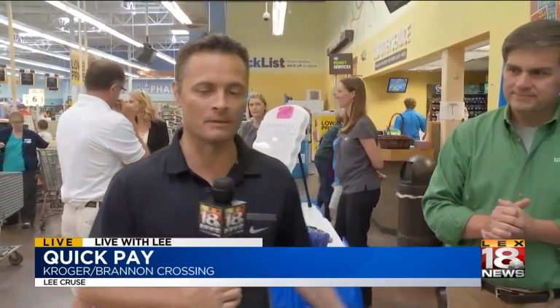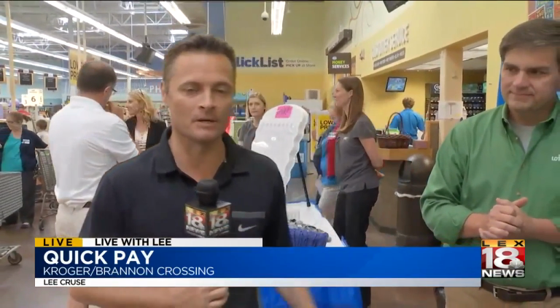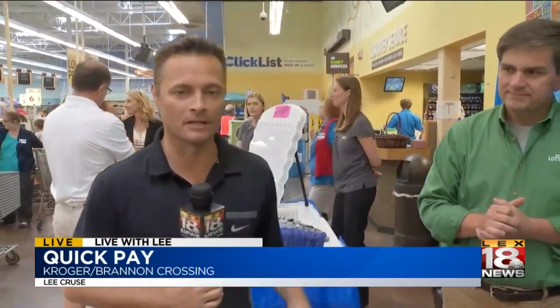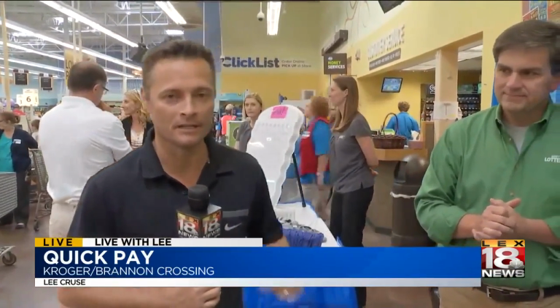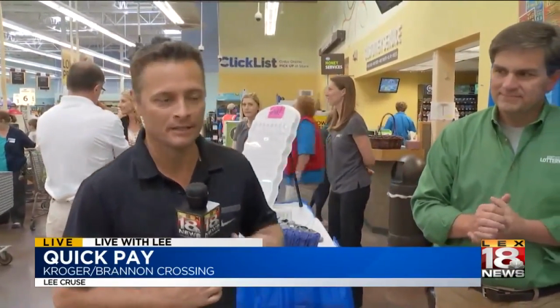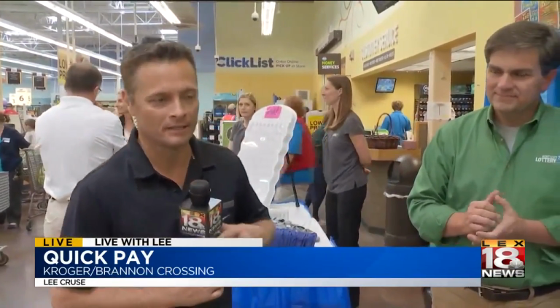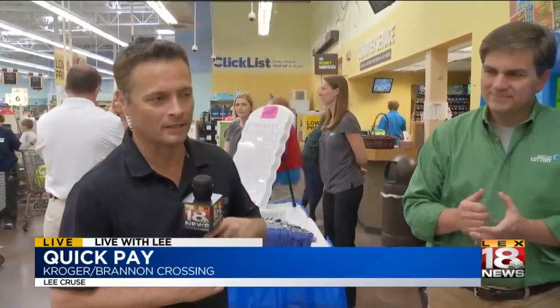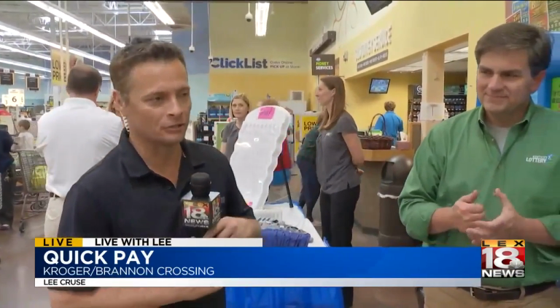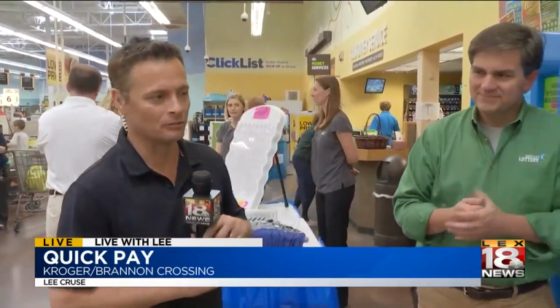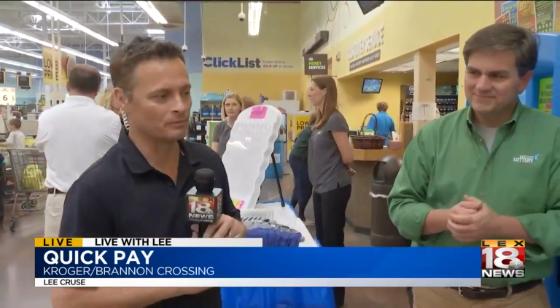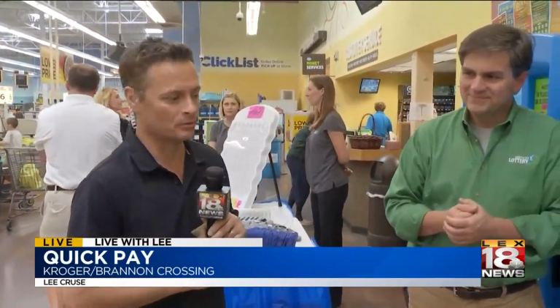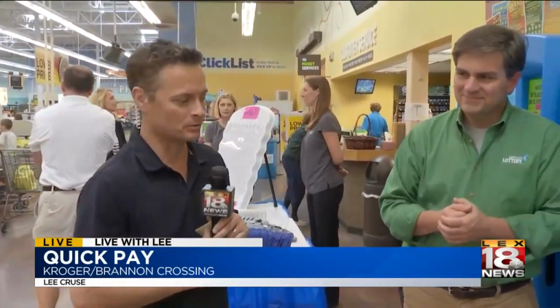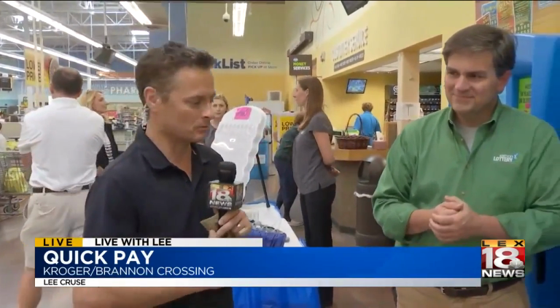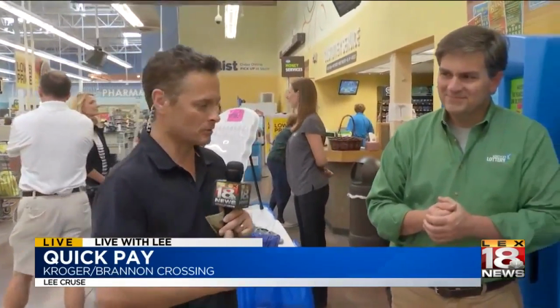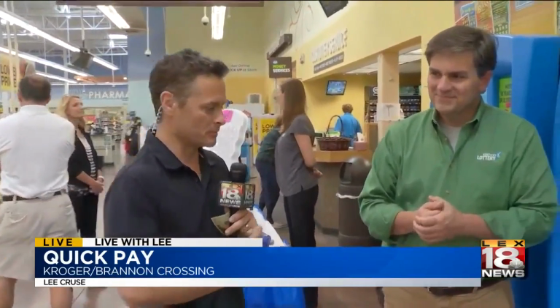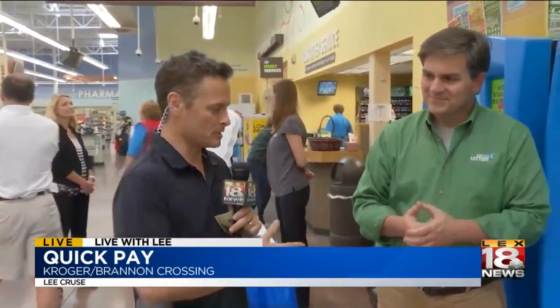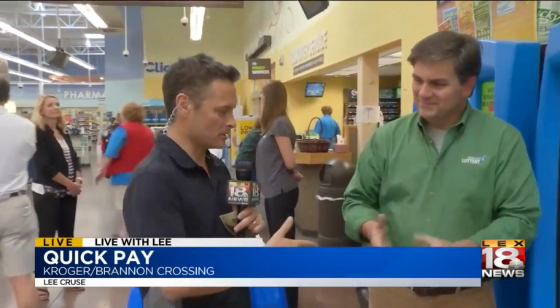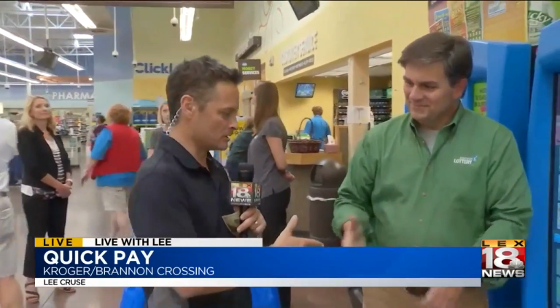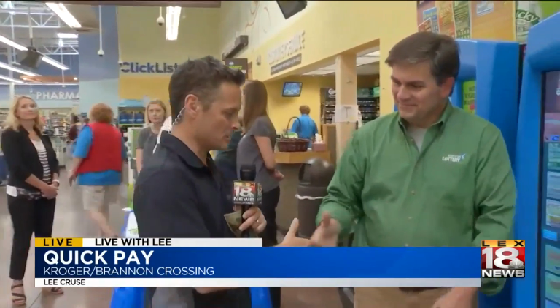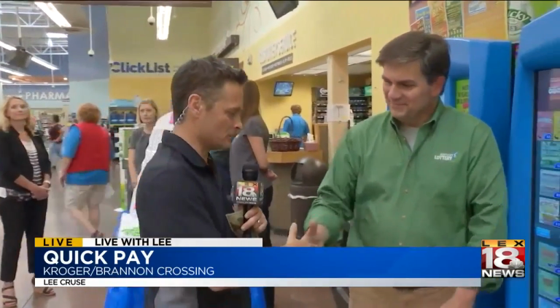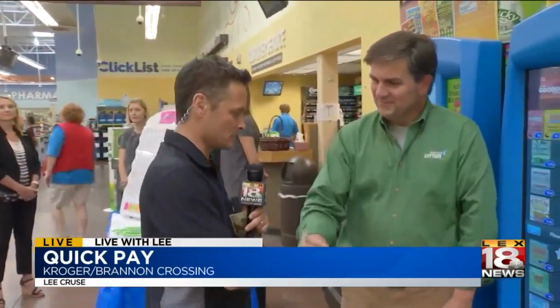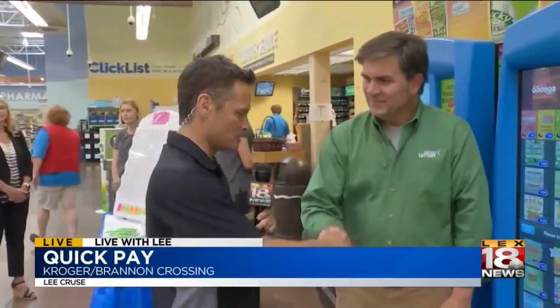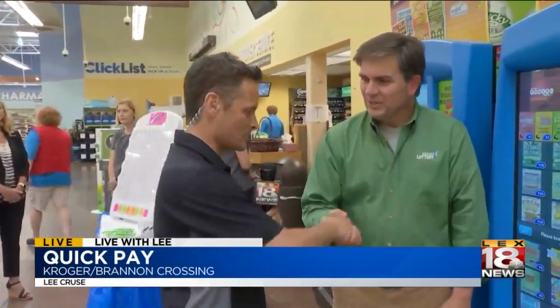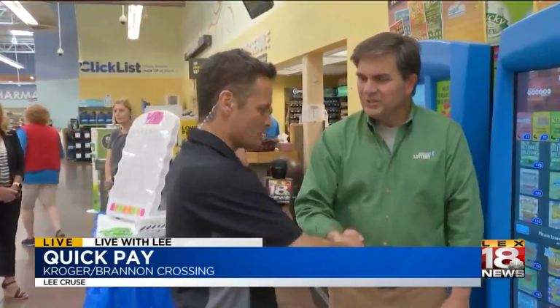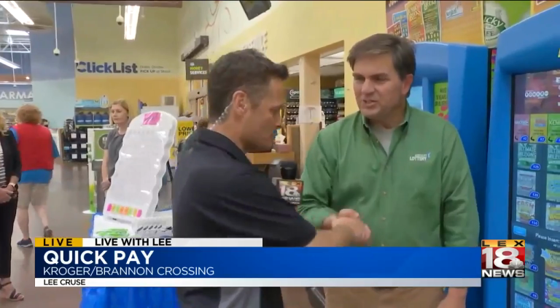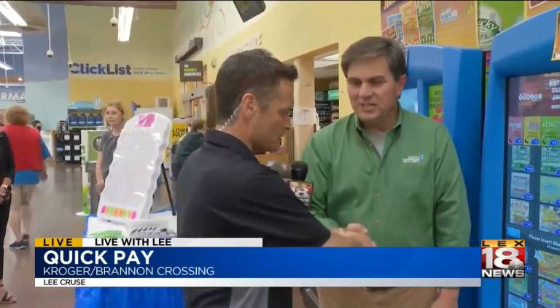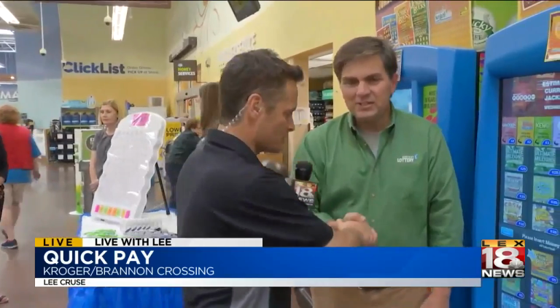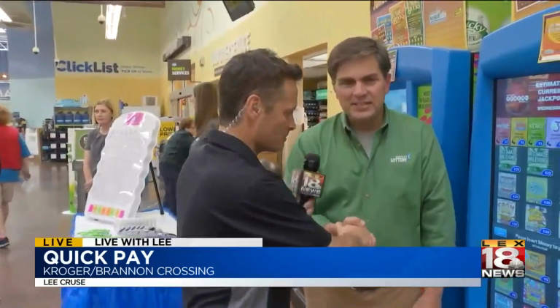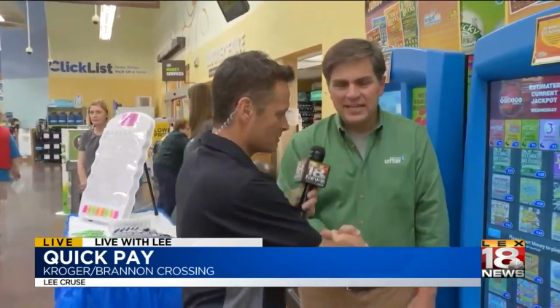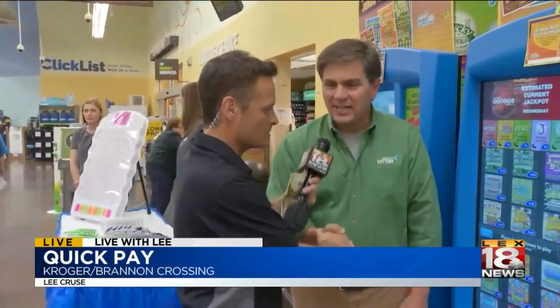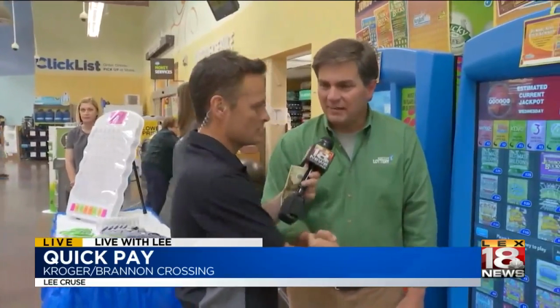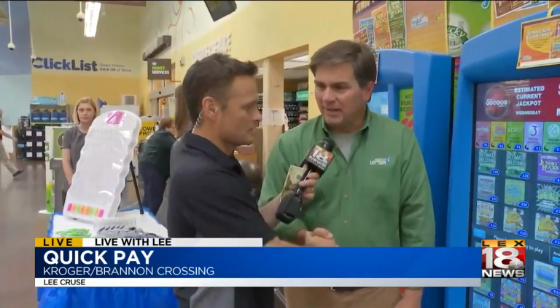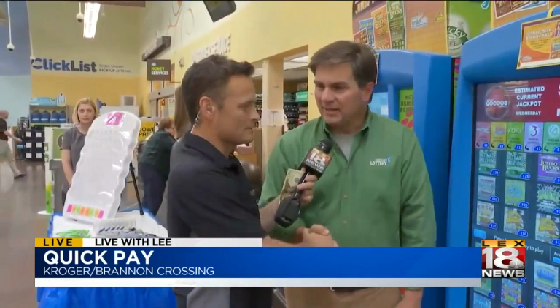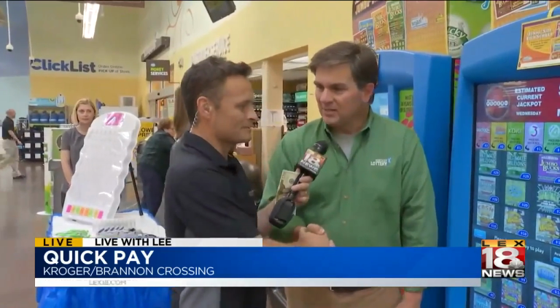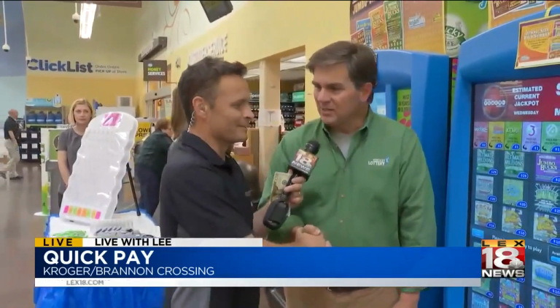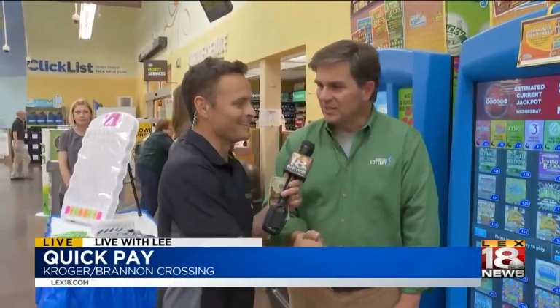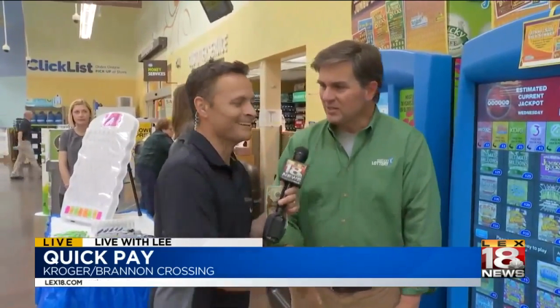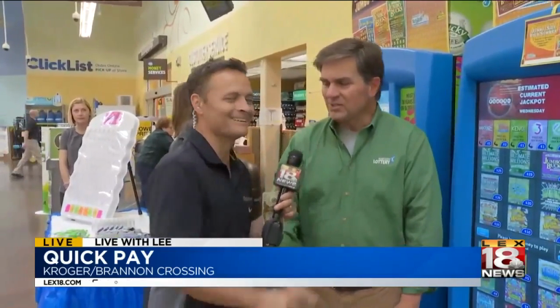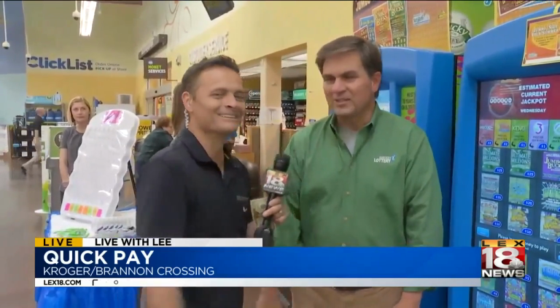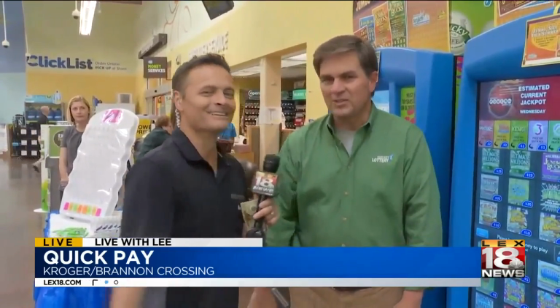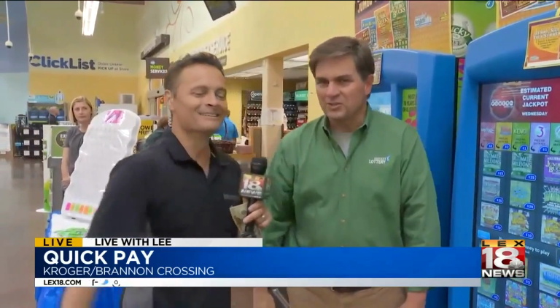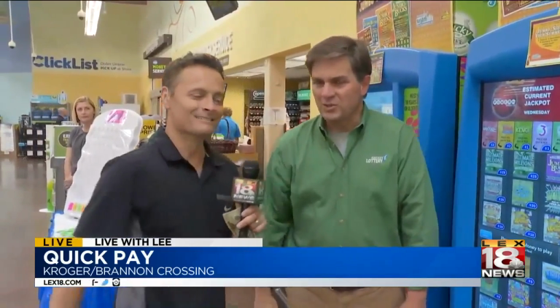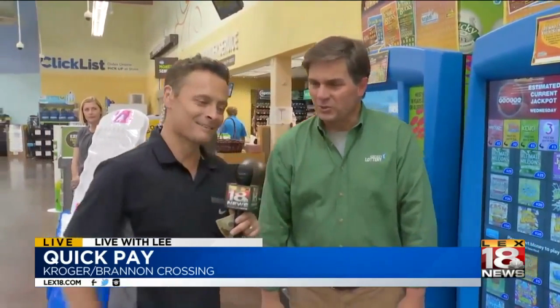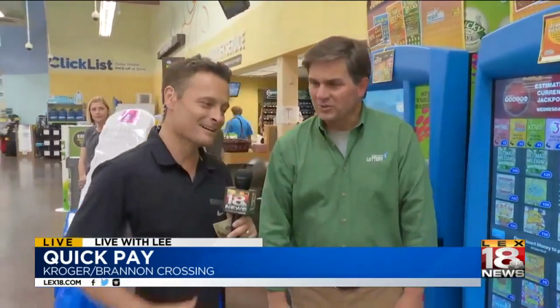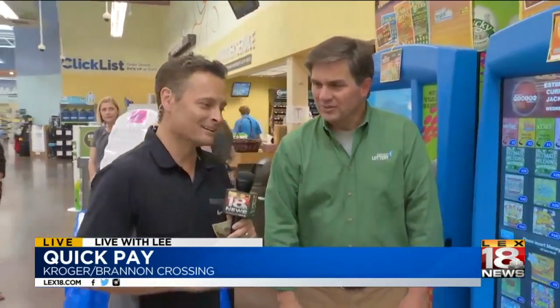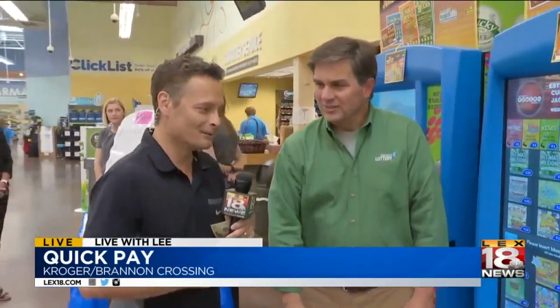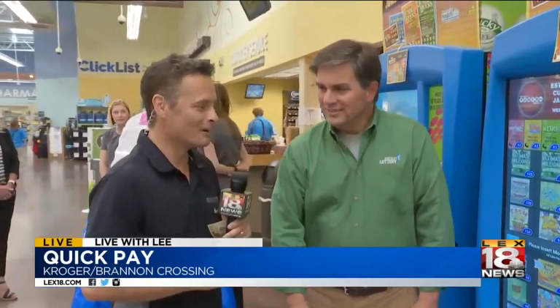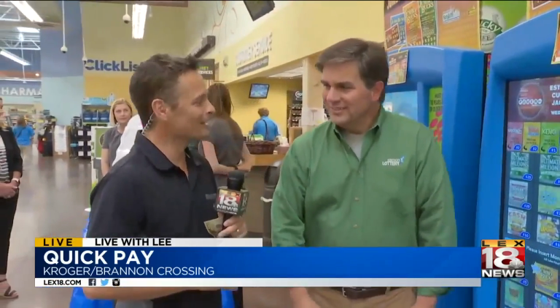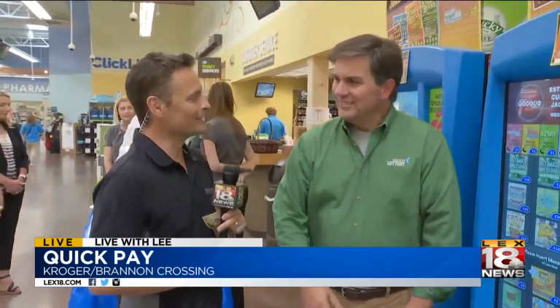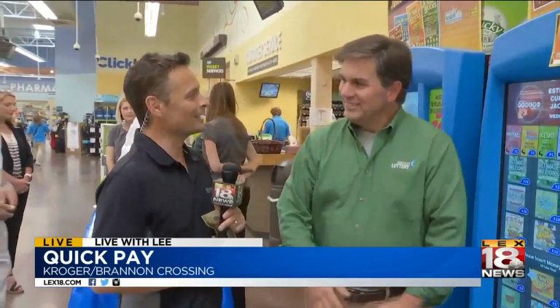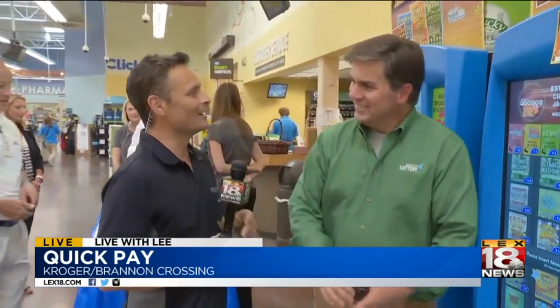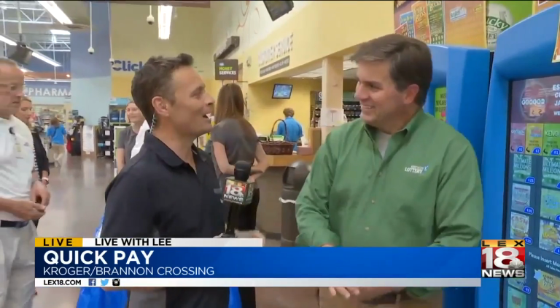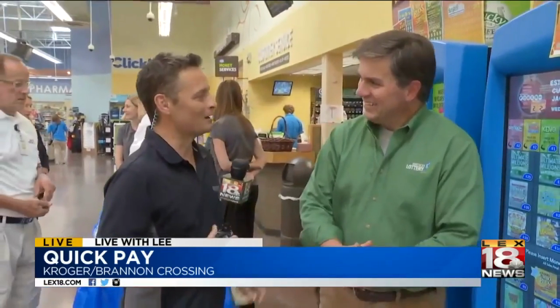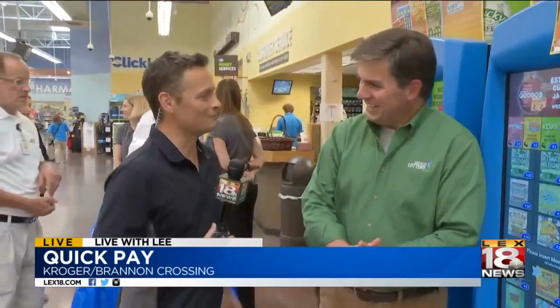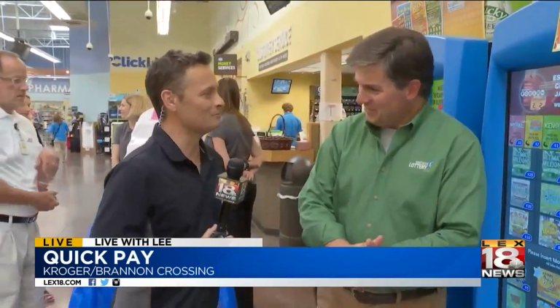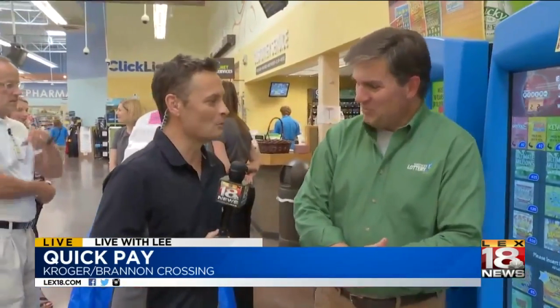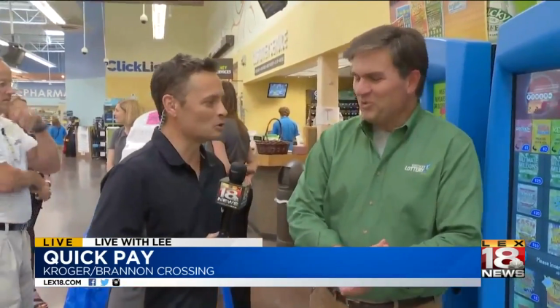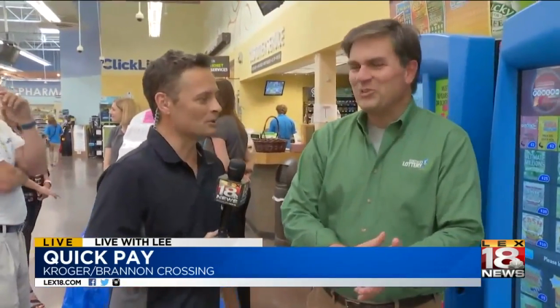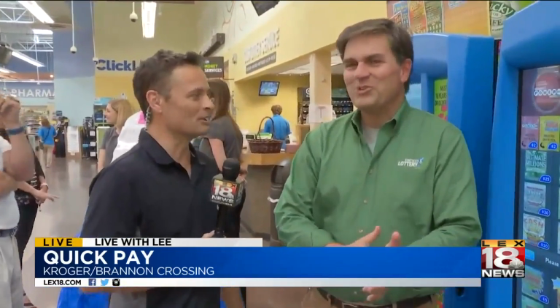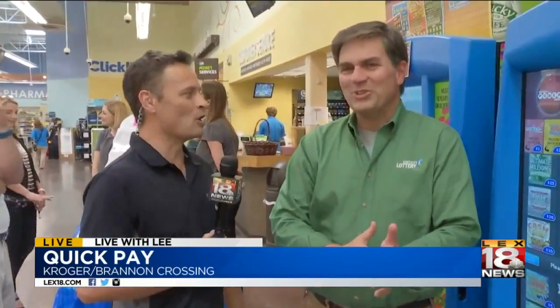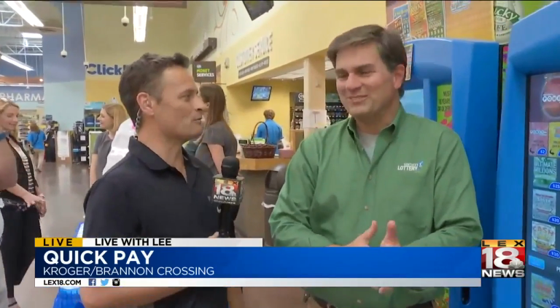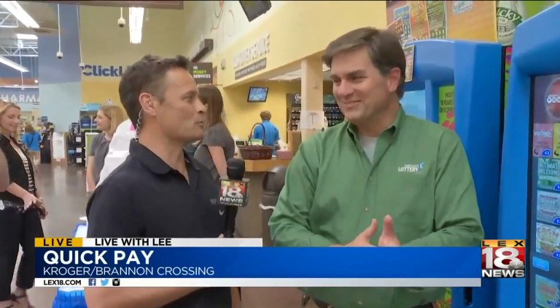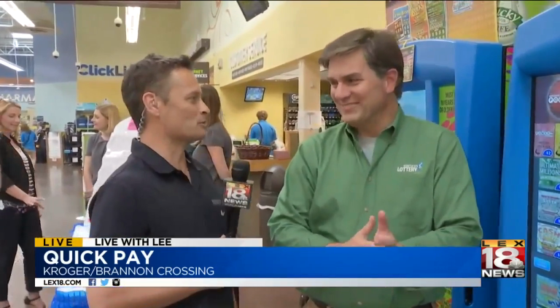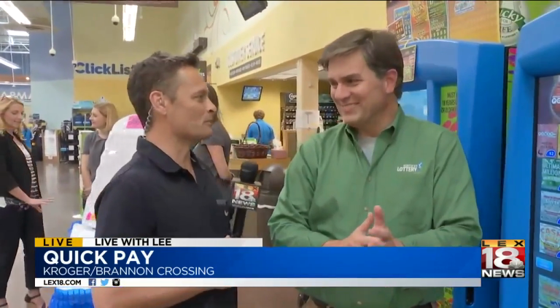I've got my buddy Chip Polson with me. Good to see you in the daylight, man — I get that a lot, mostly law enforcement.